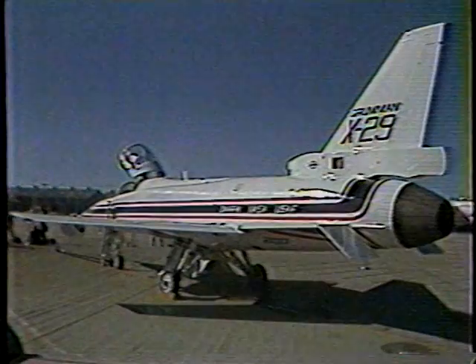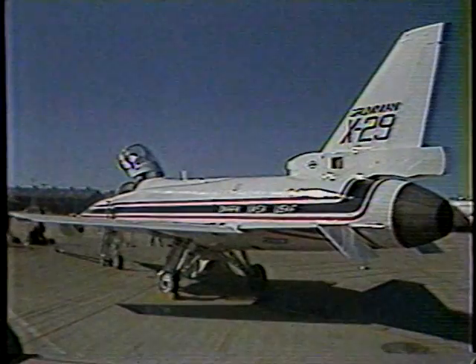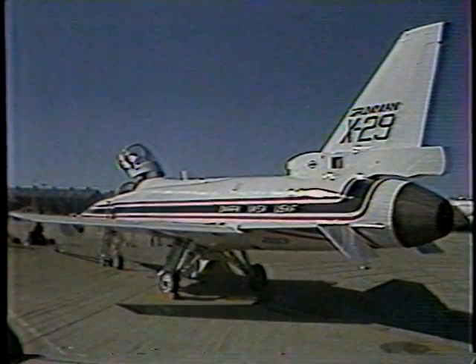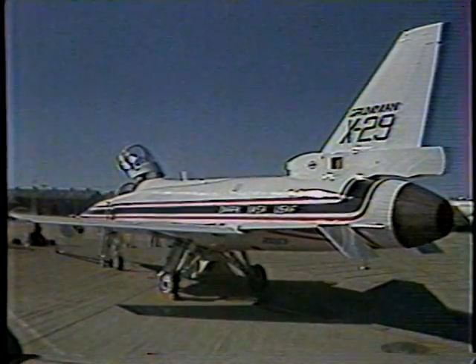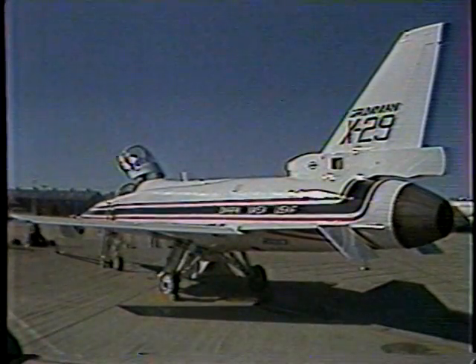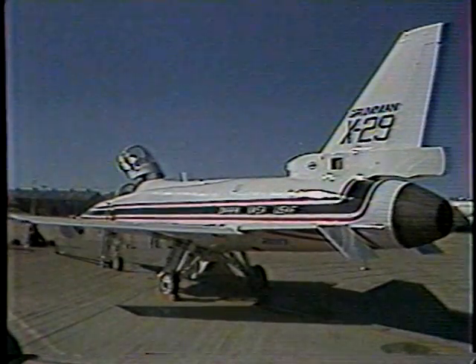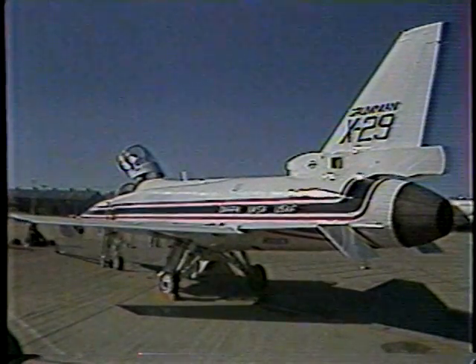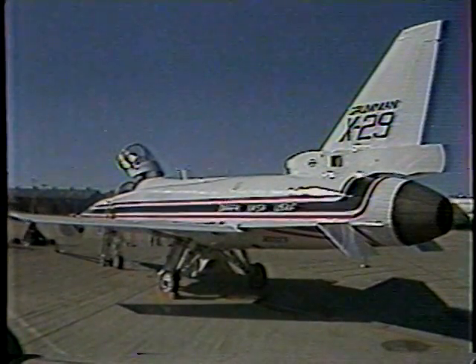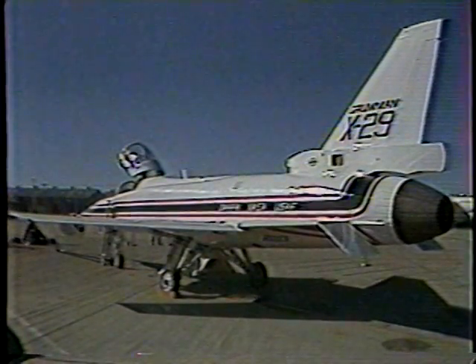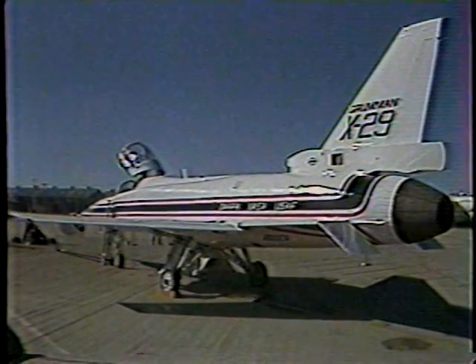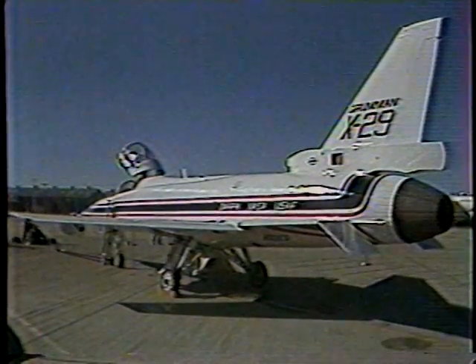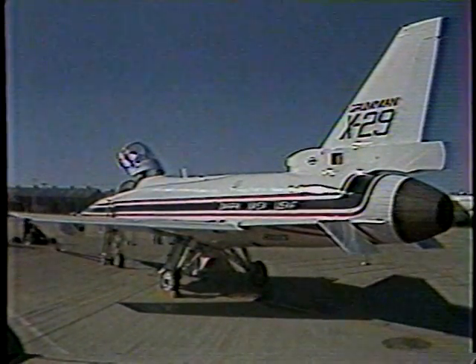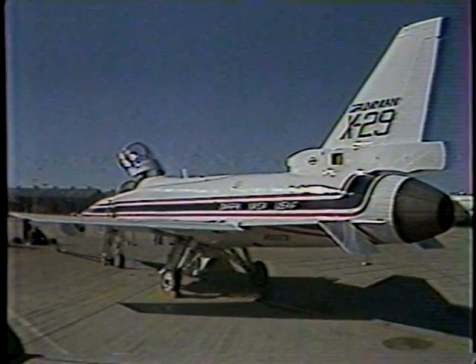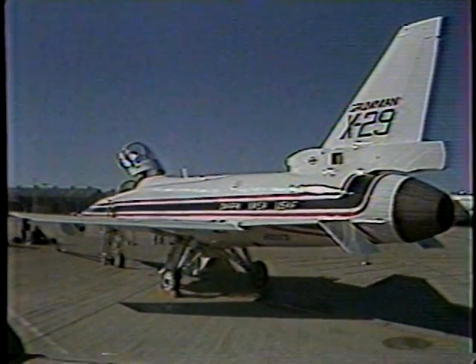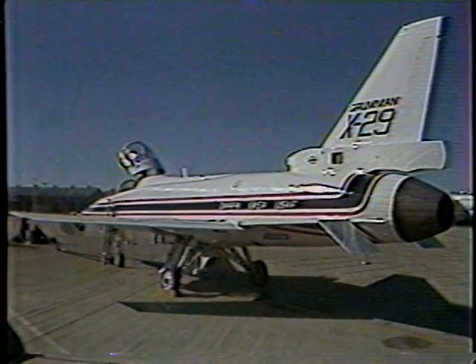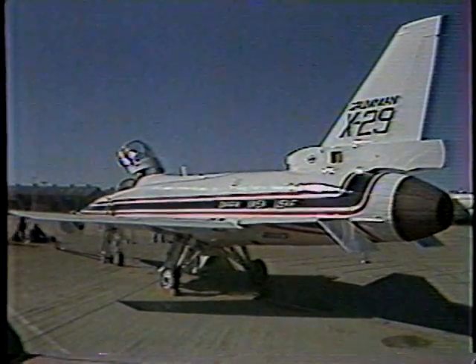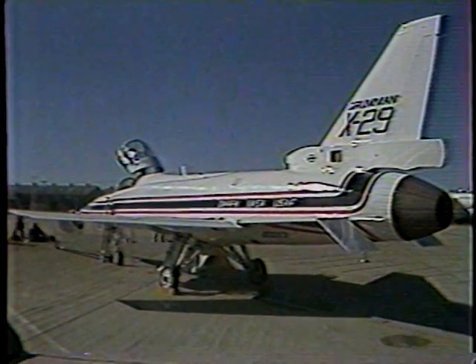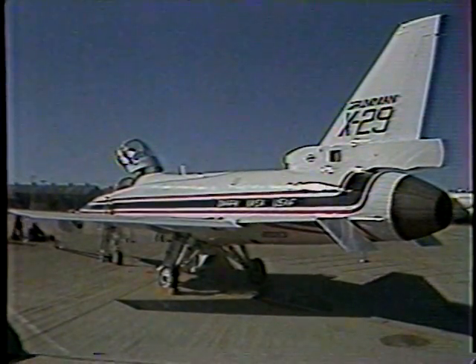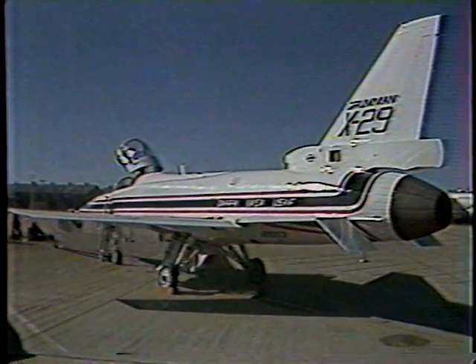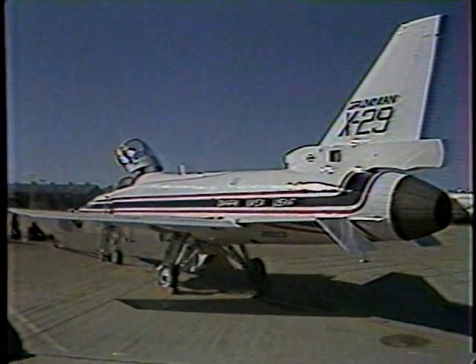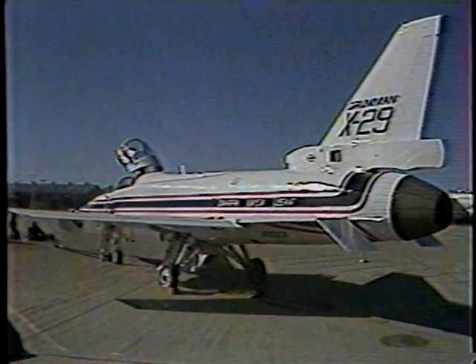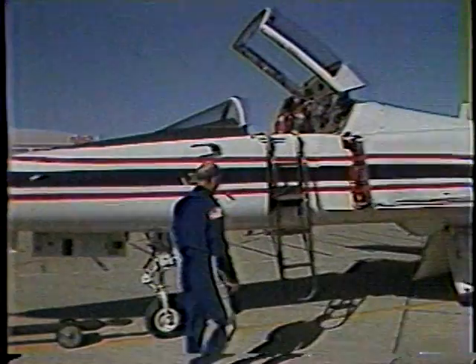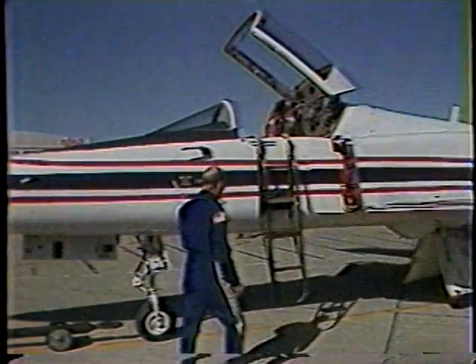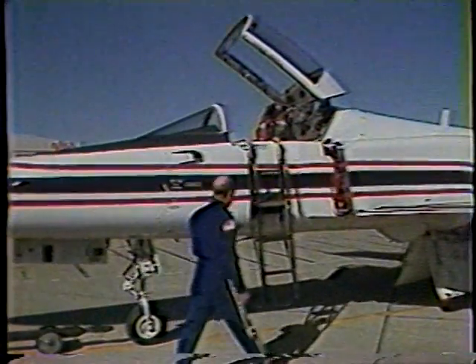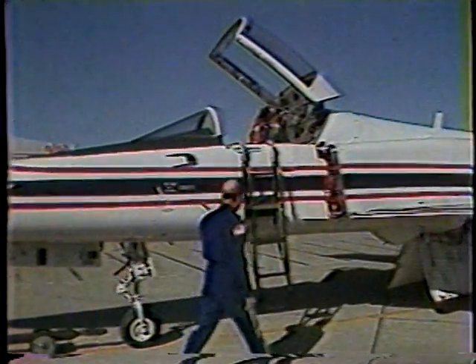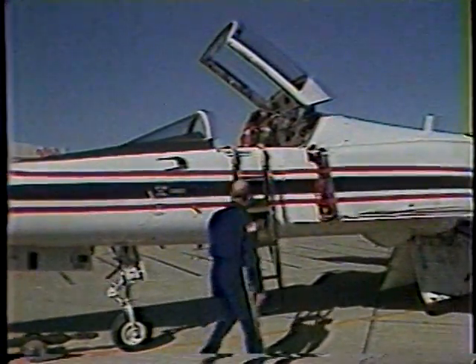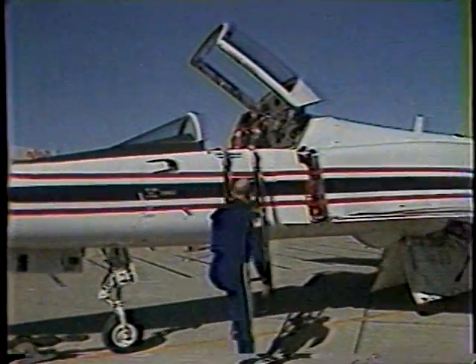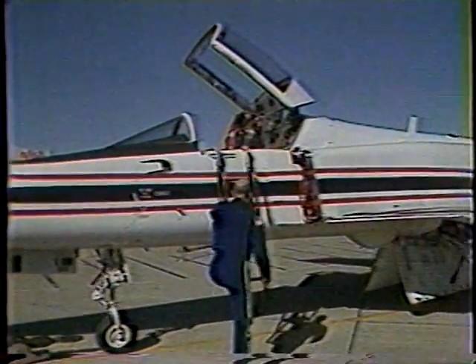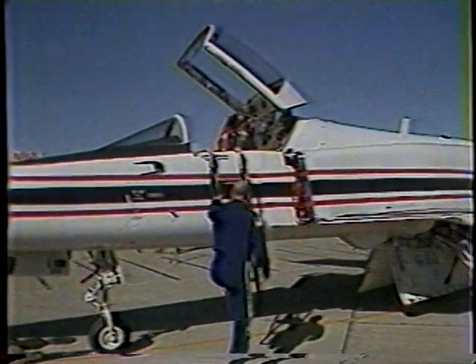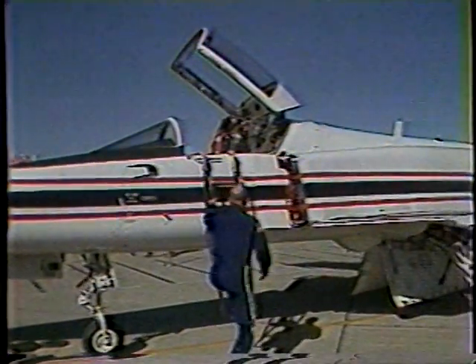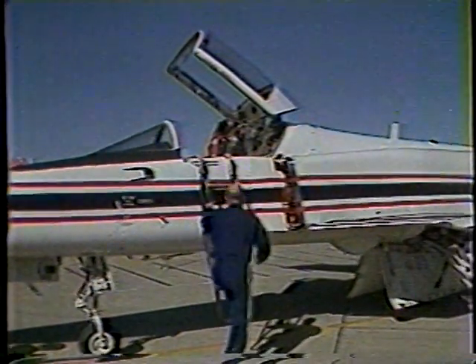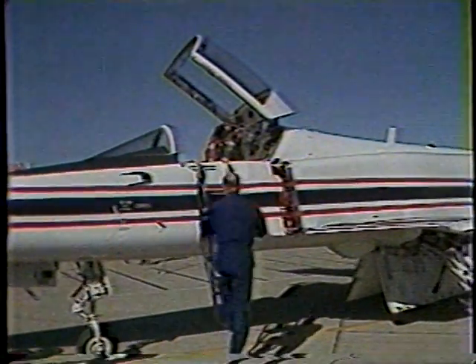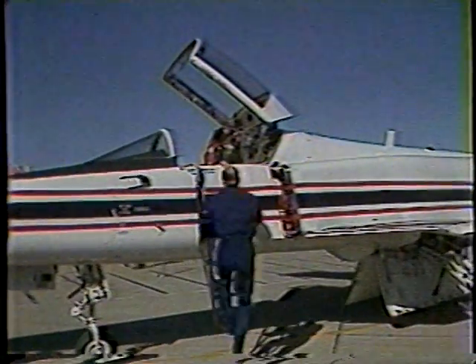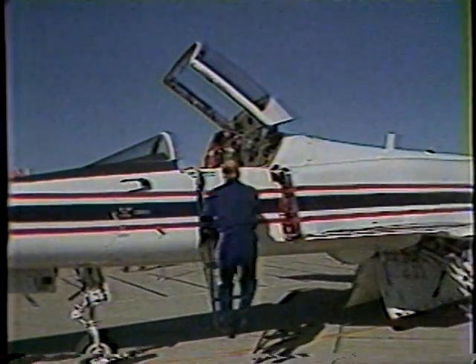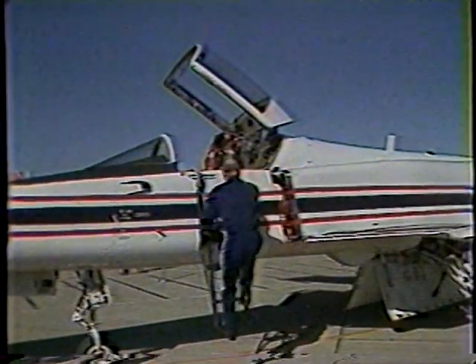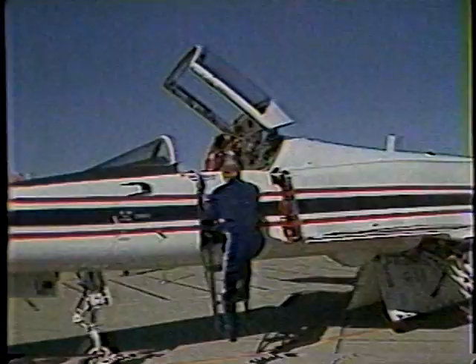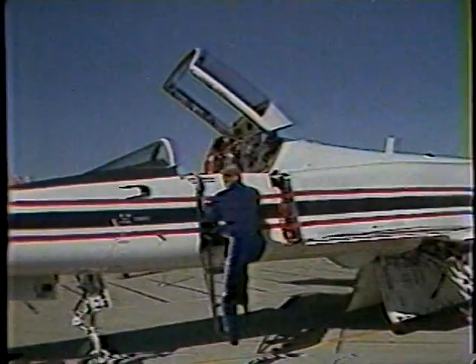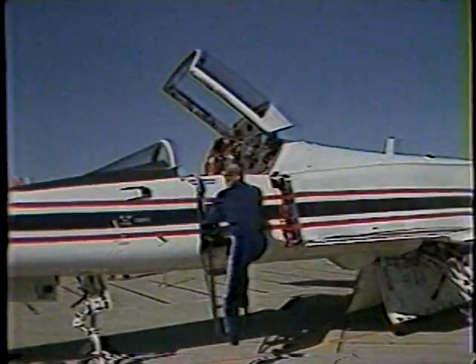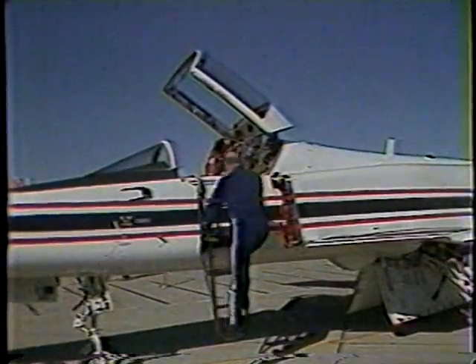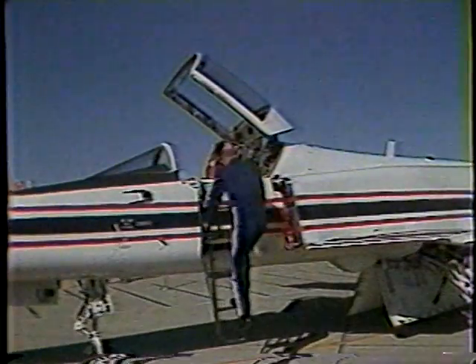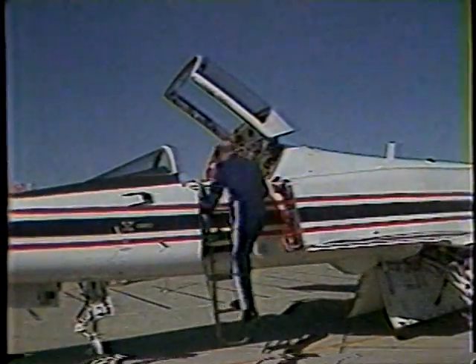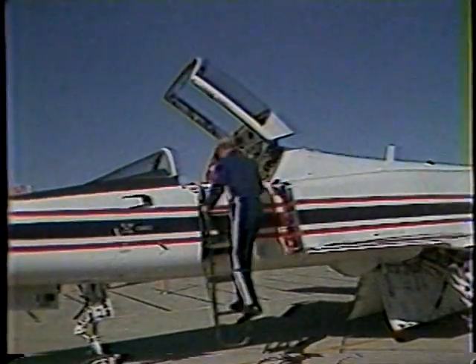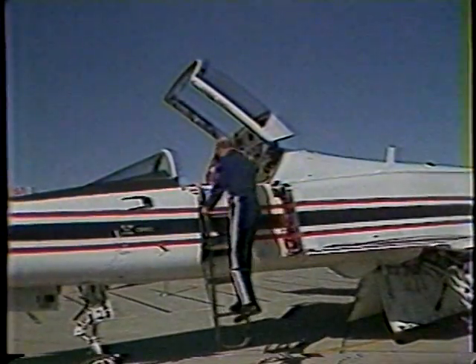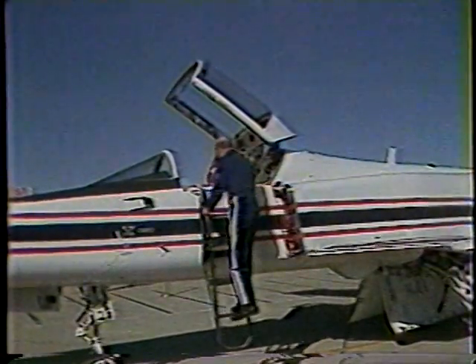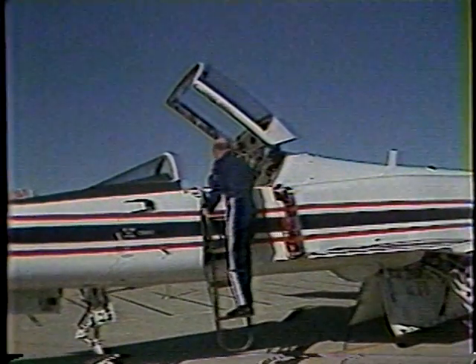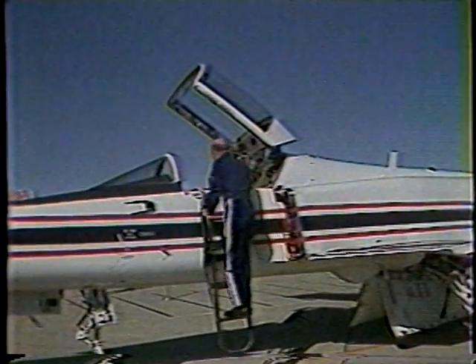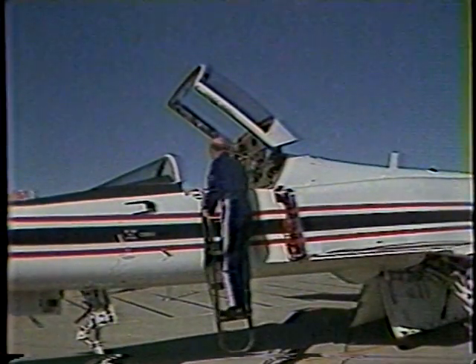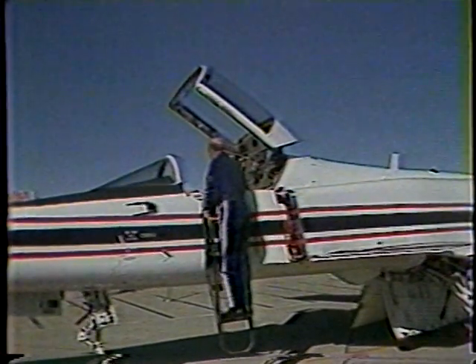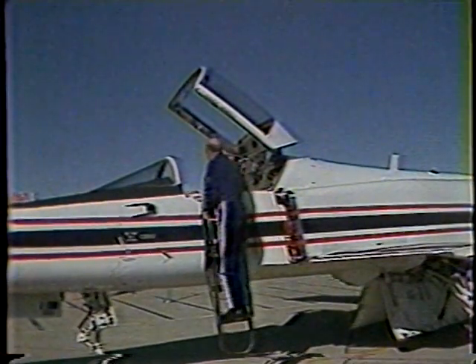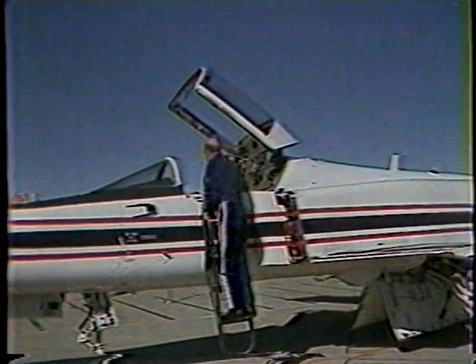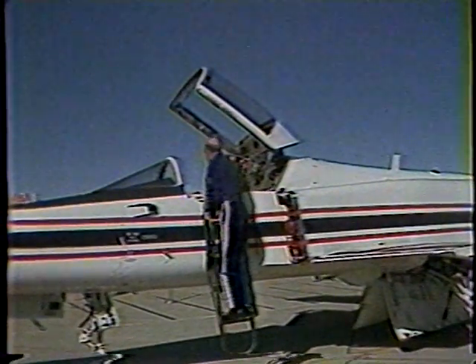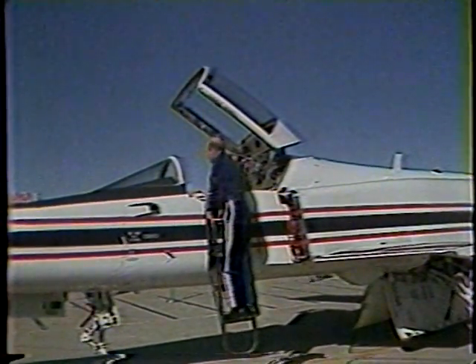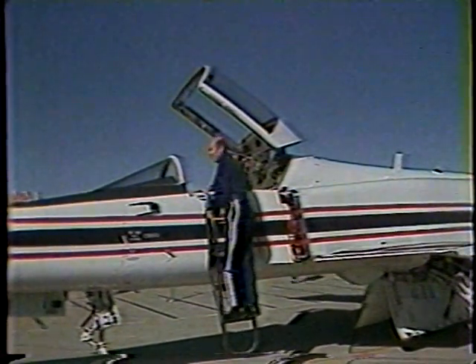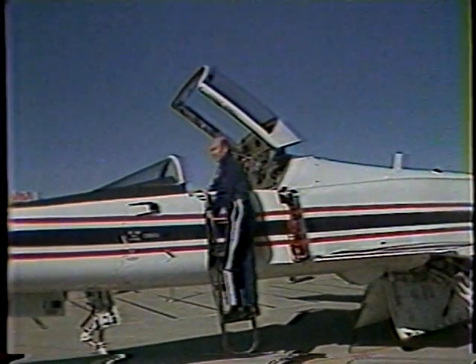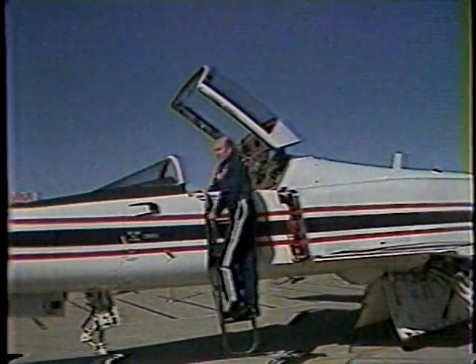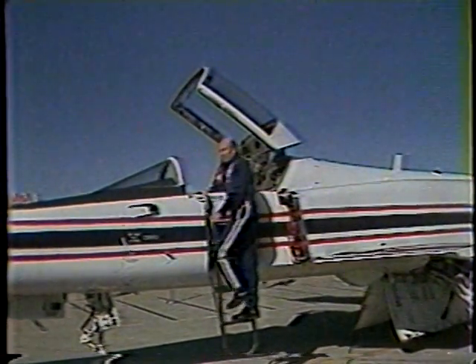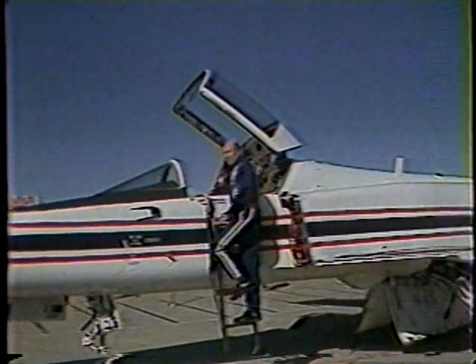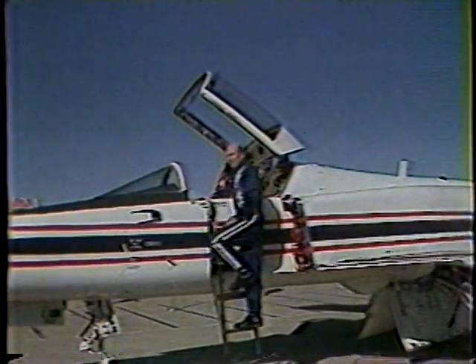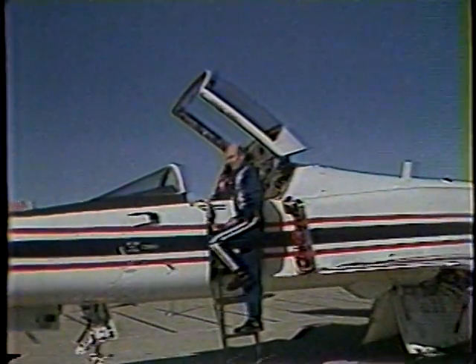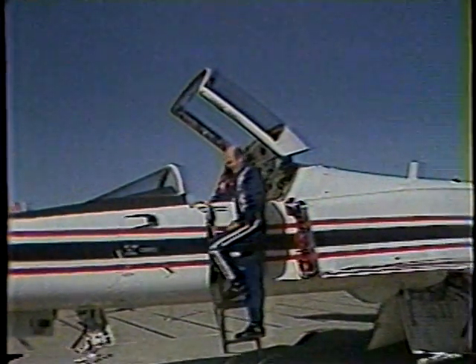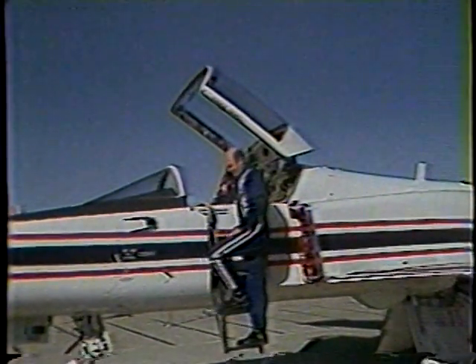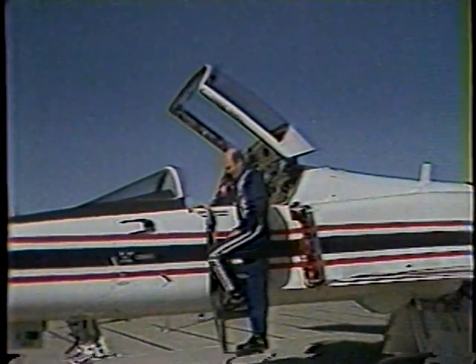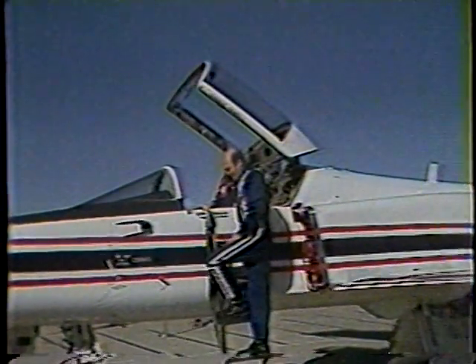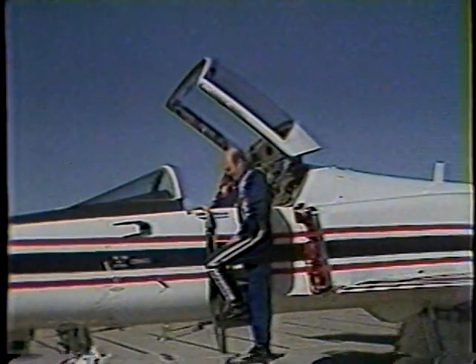The concept of forward-sweeping wings isn't new. The Wright brothers experimented with them, but today, for the first time, they worked.